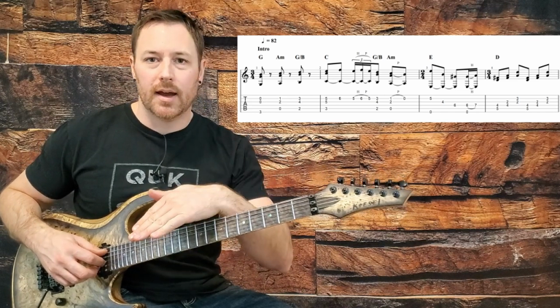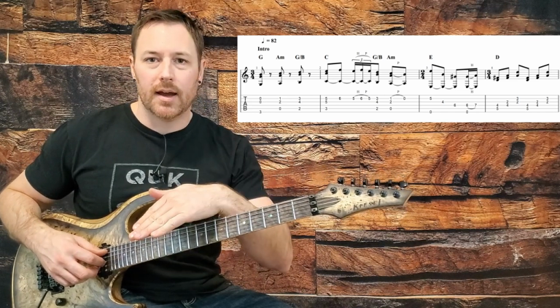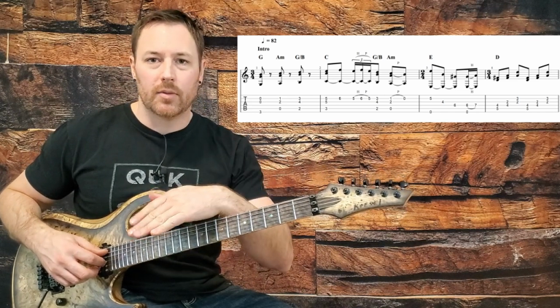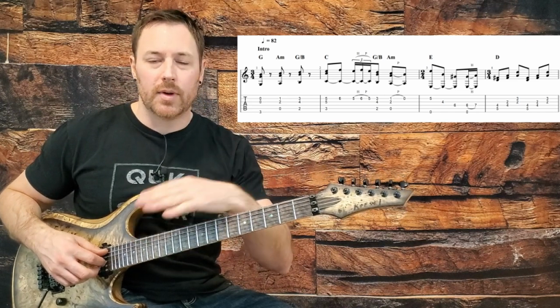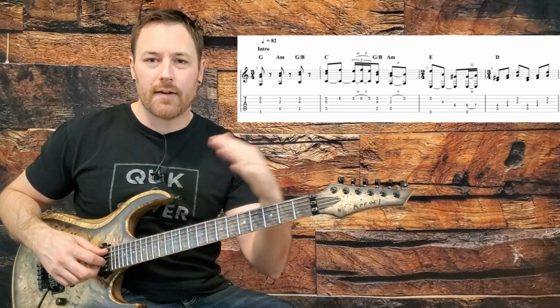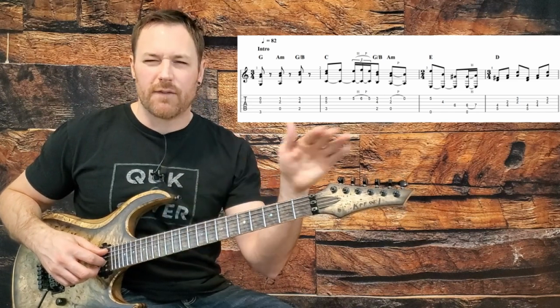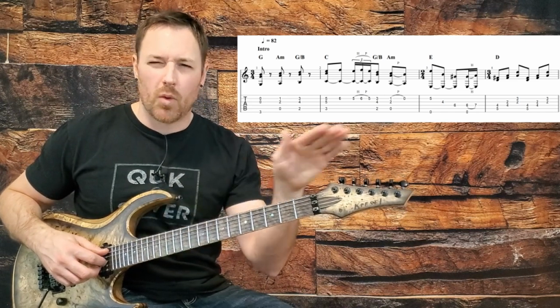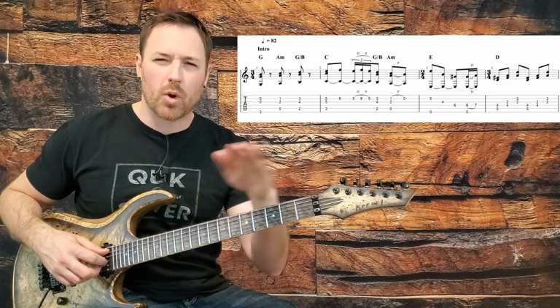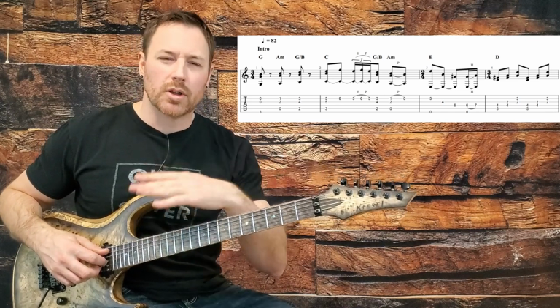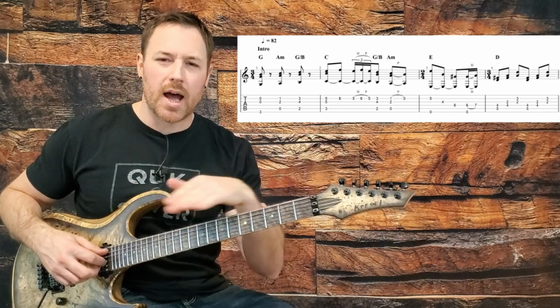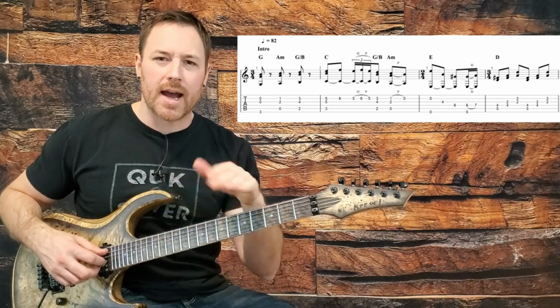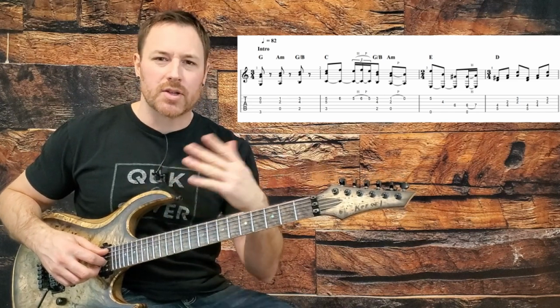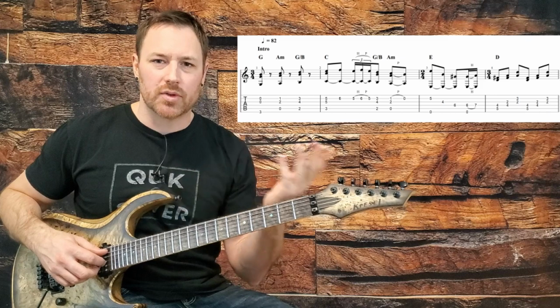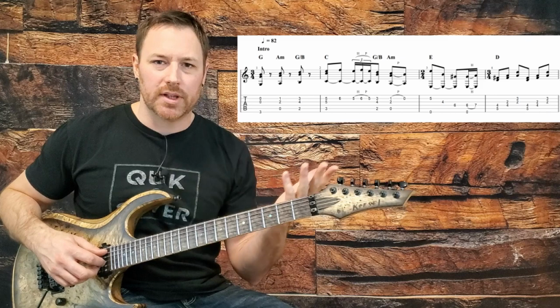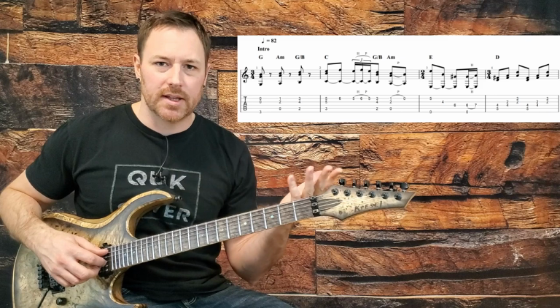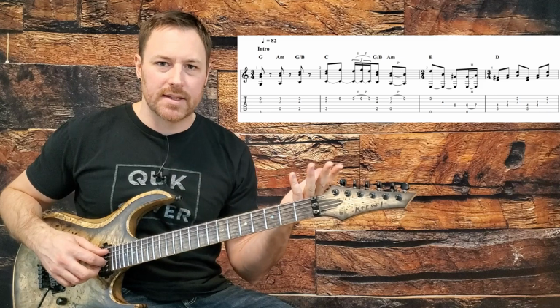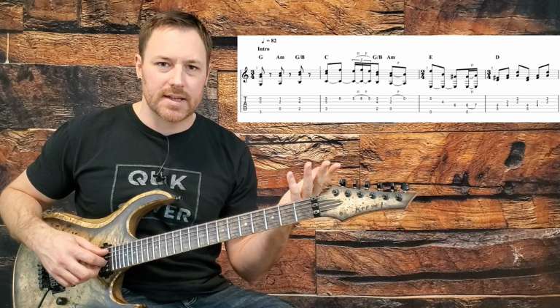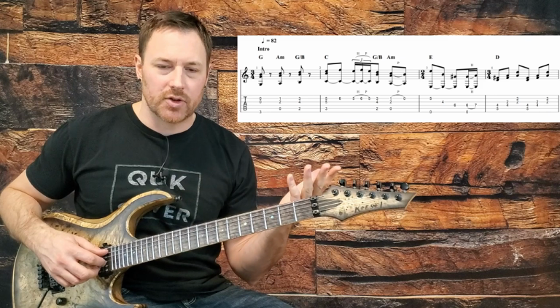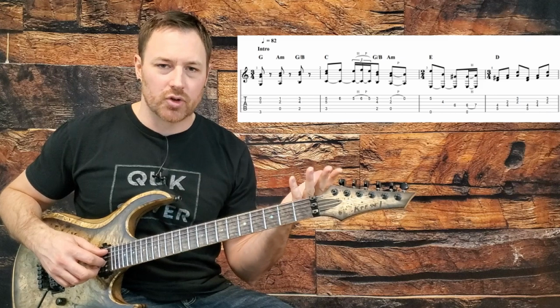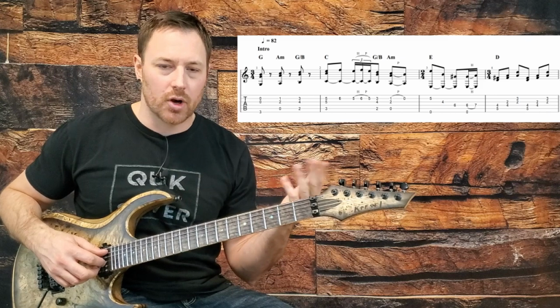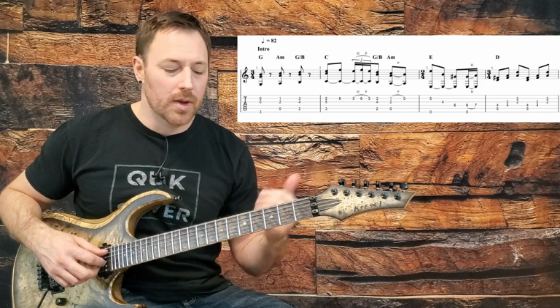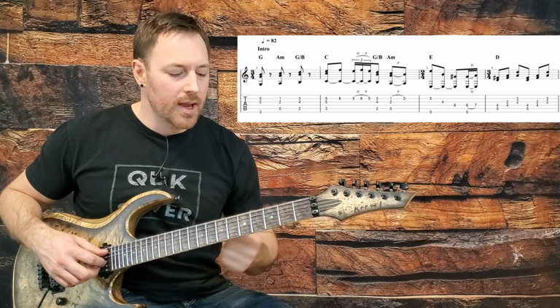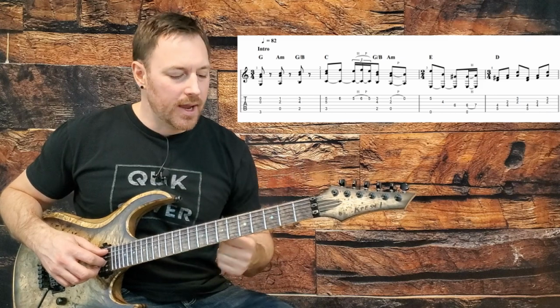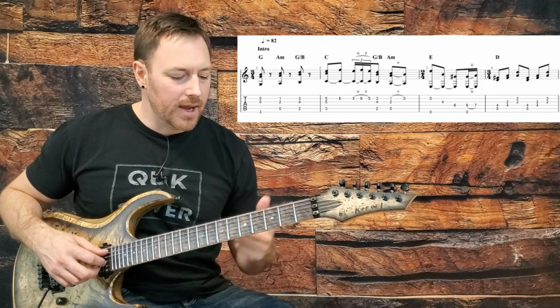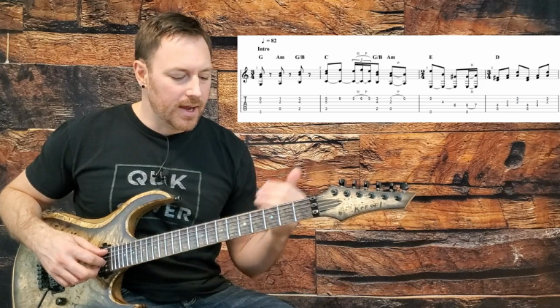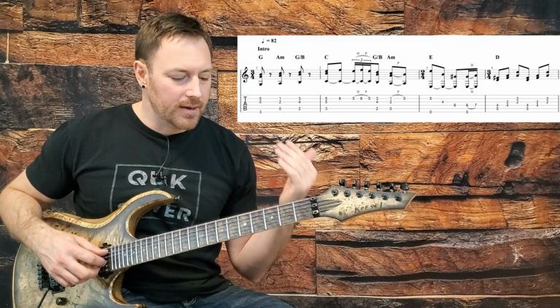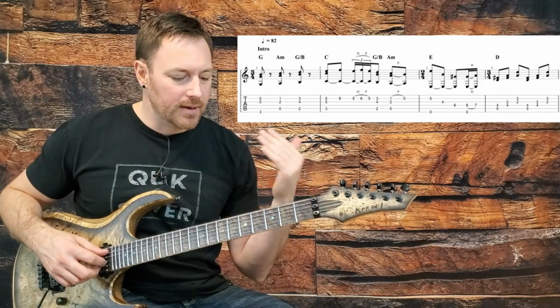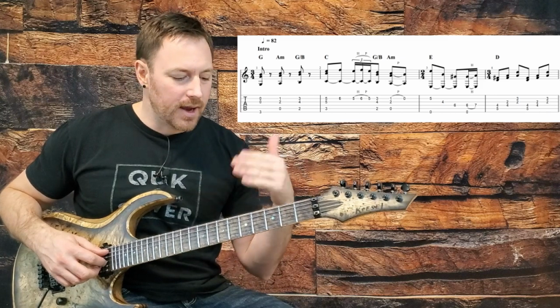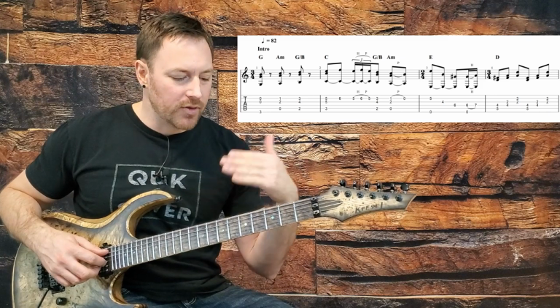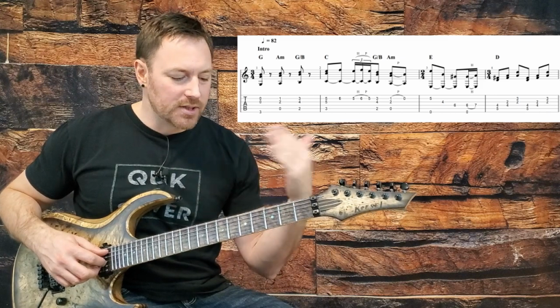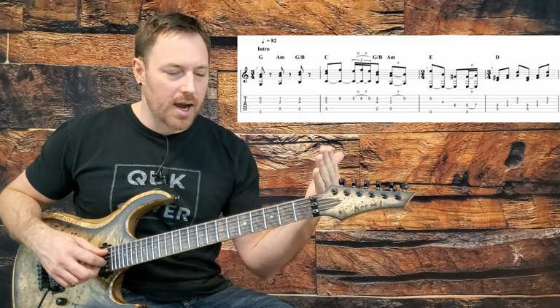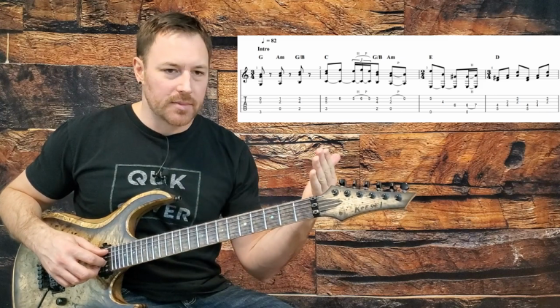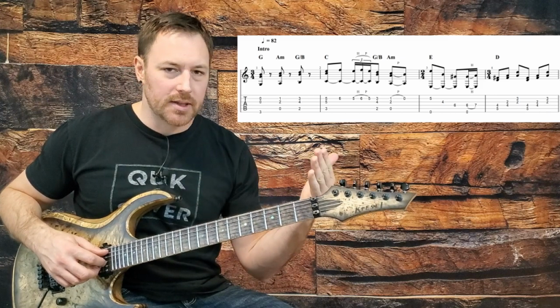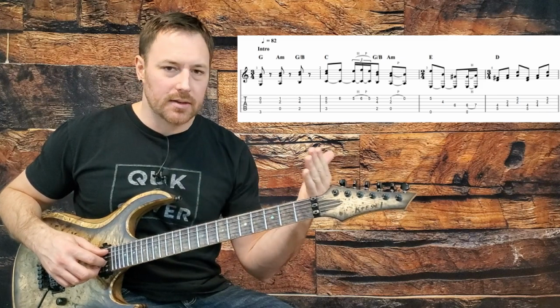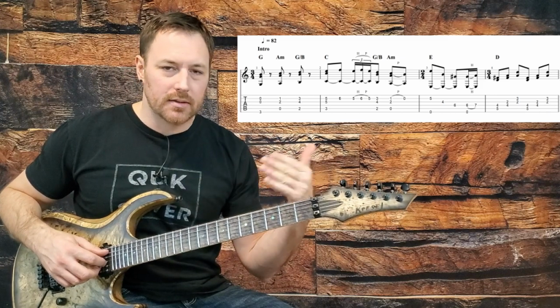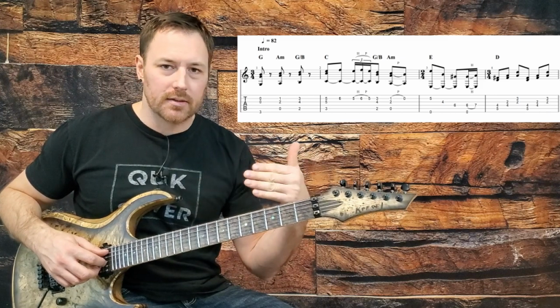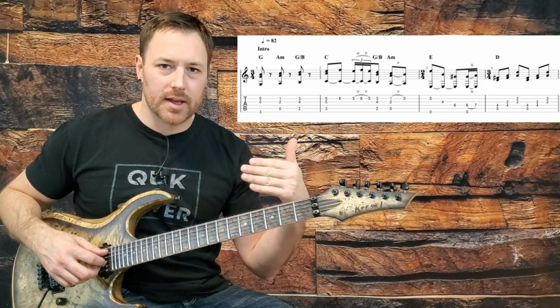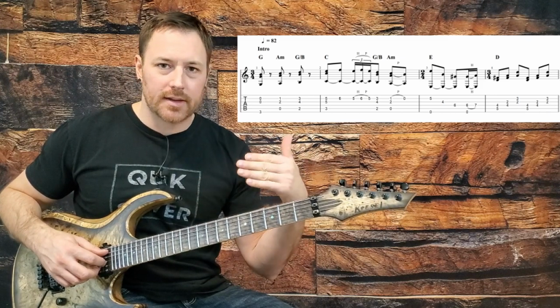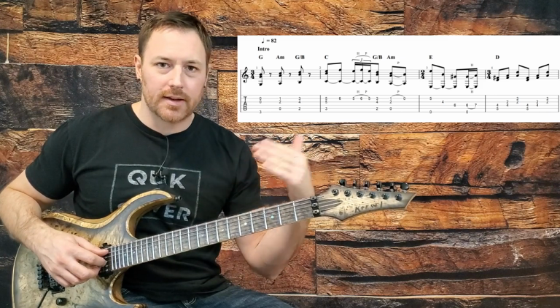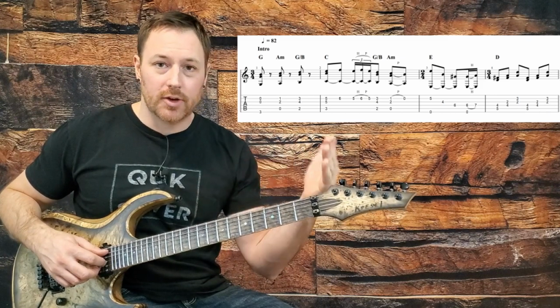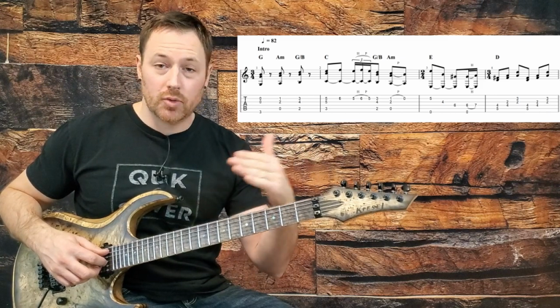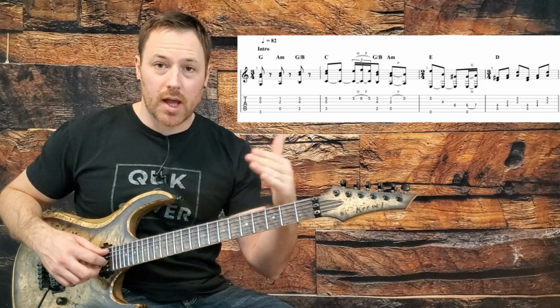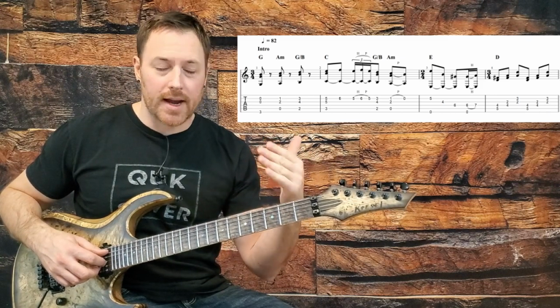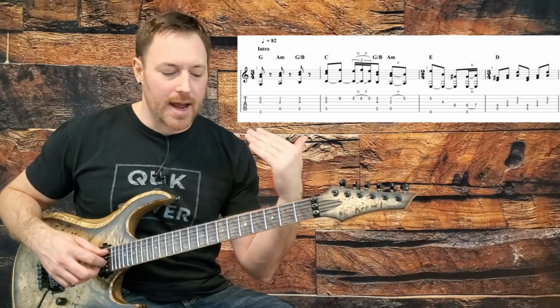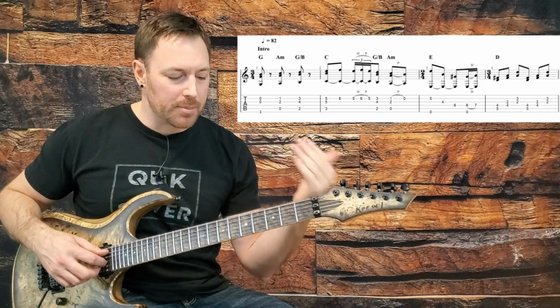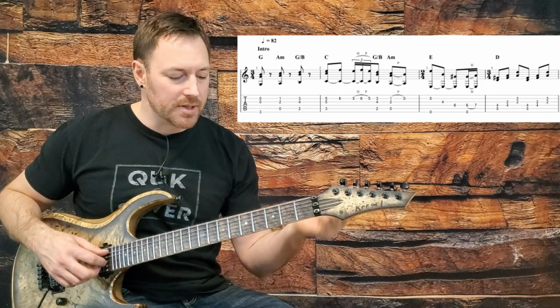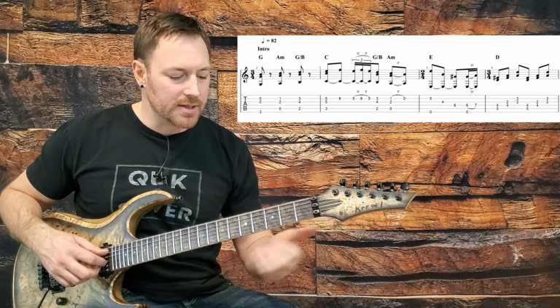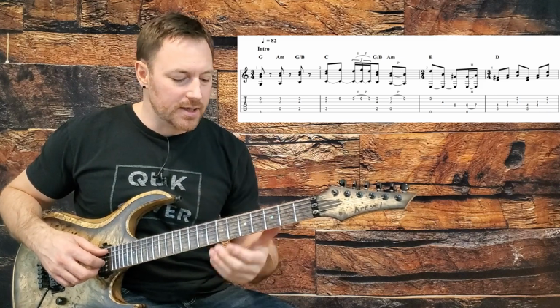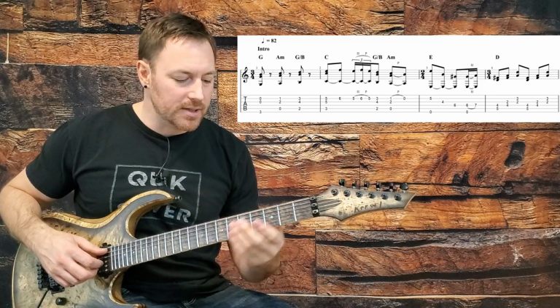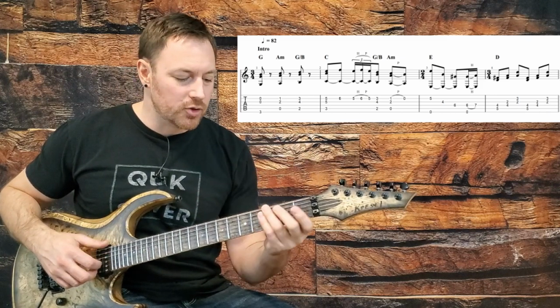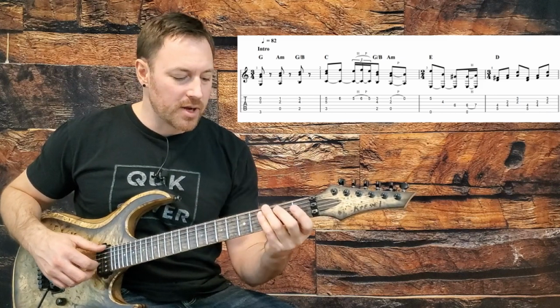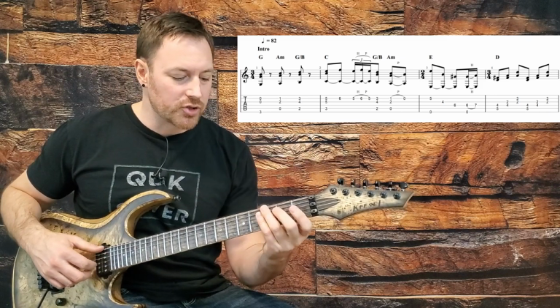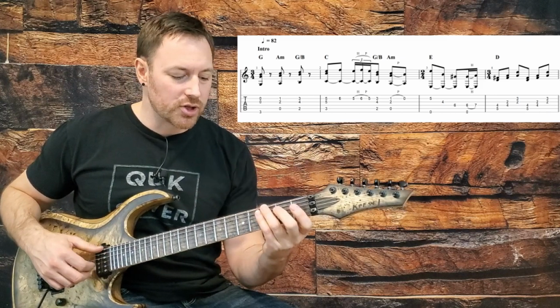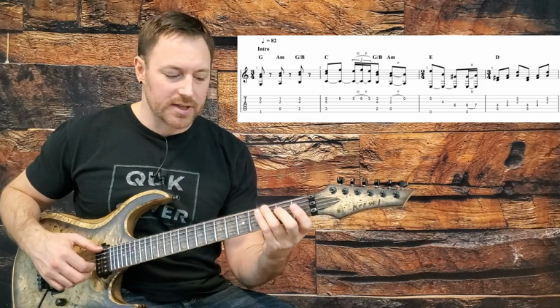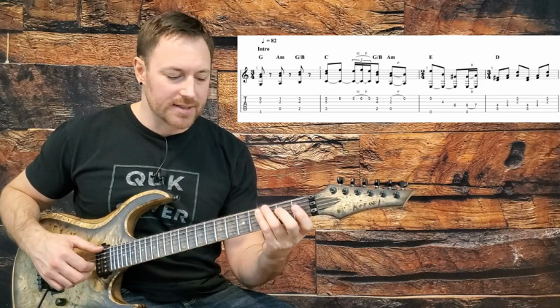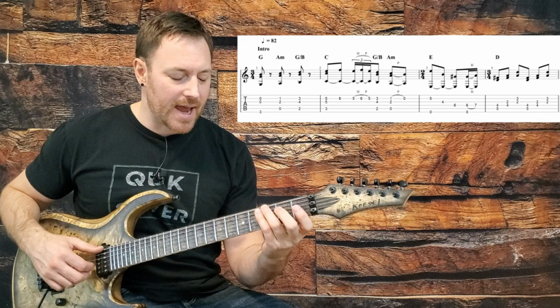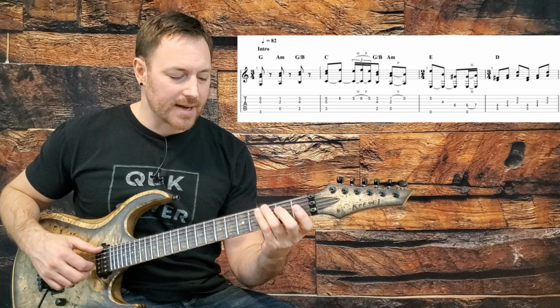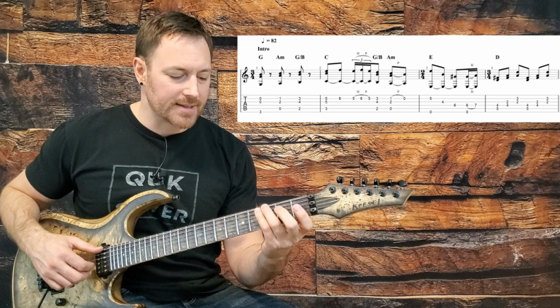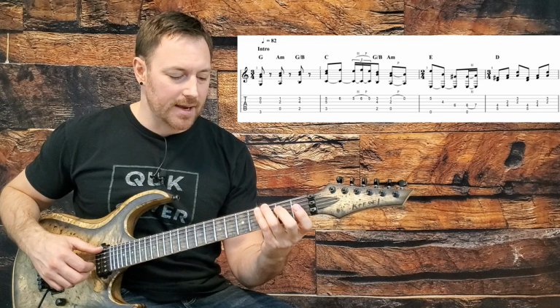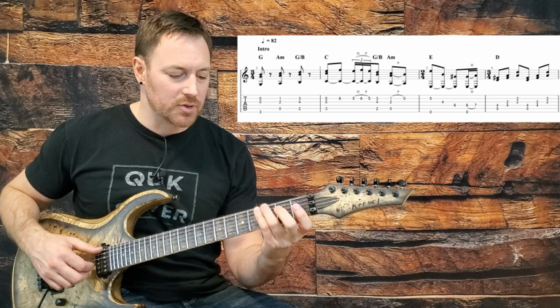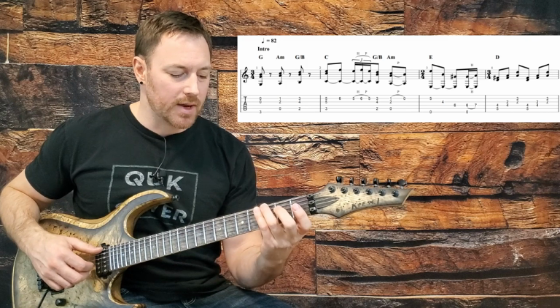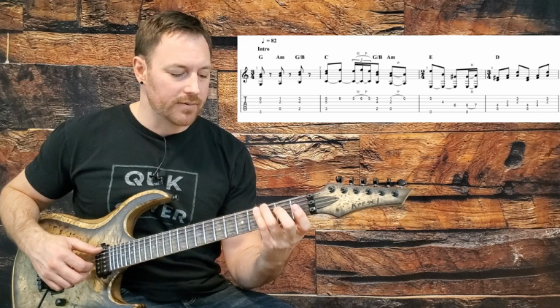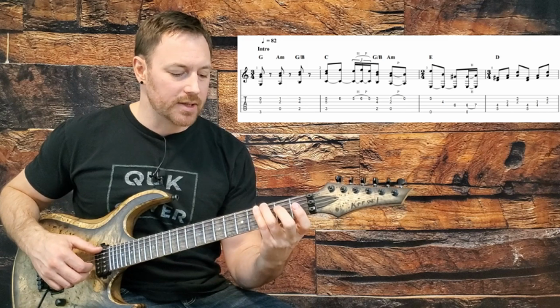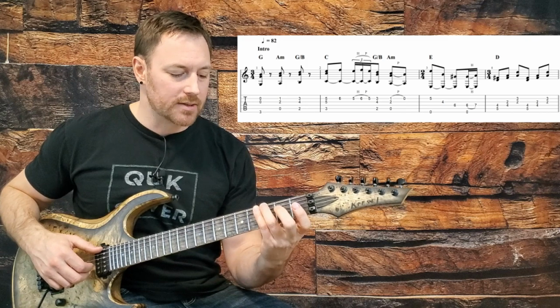We have four lines really in this intro, and every time a new line happens, these two measures are exactly the same.